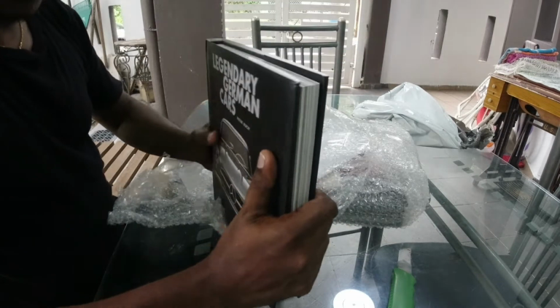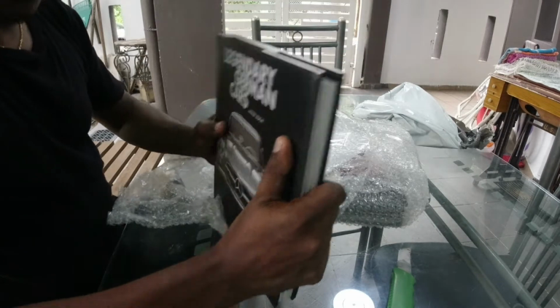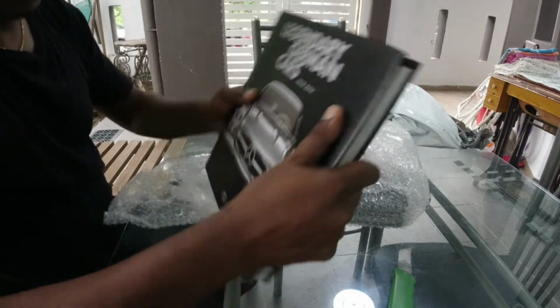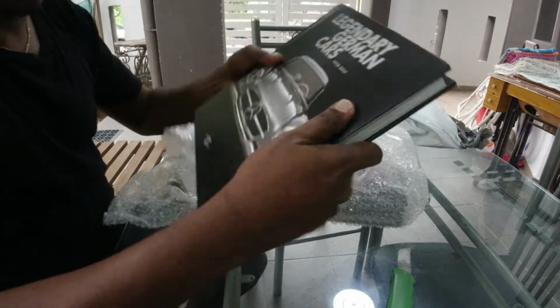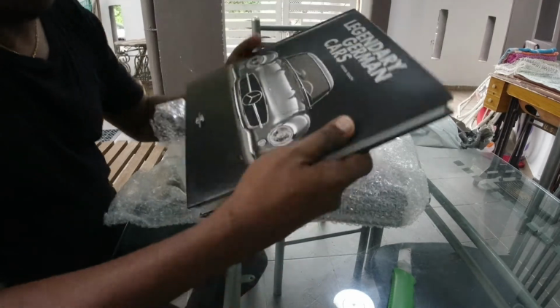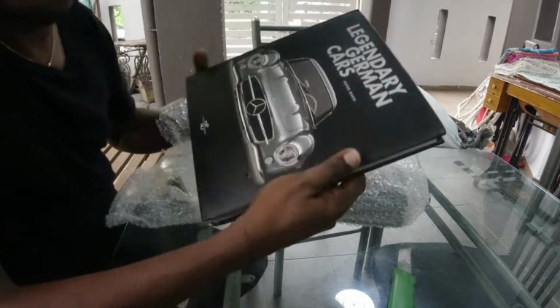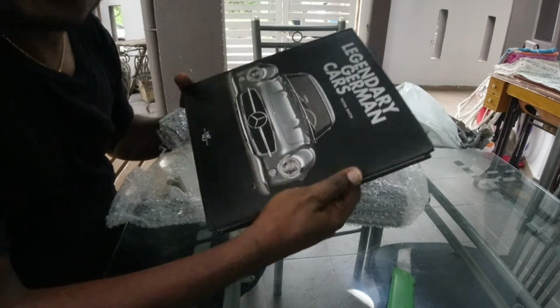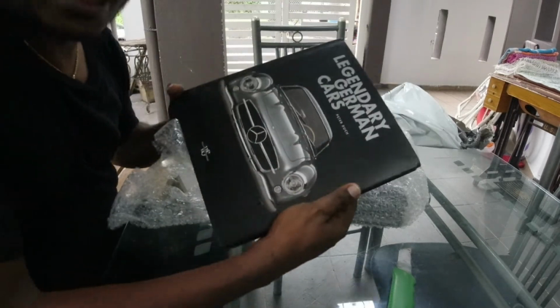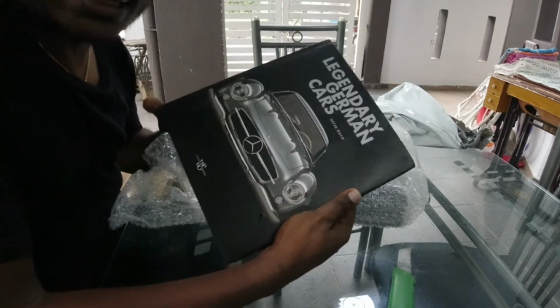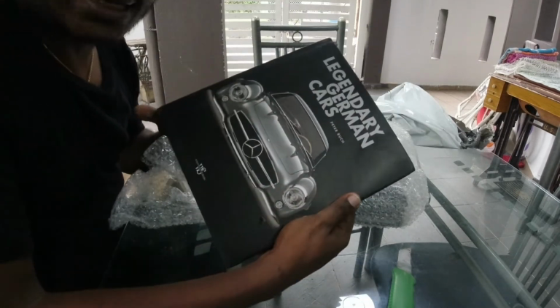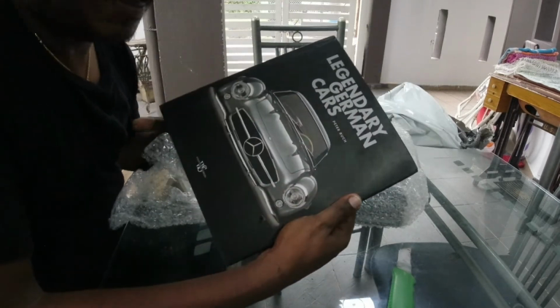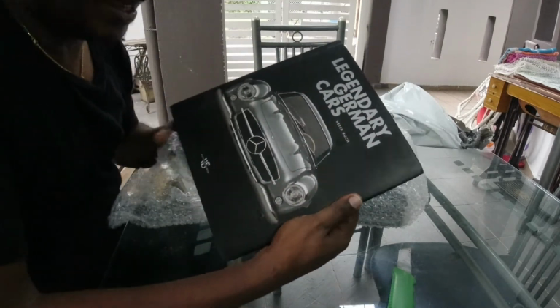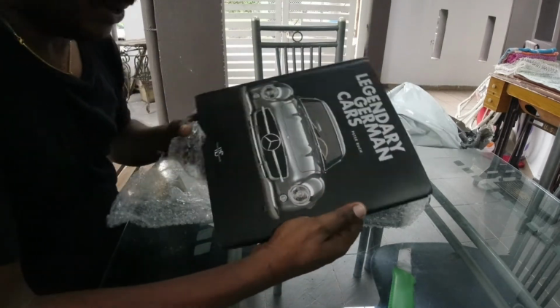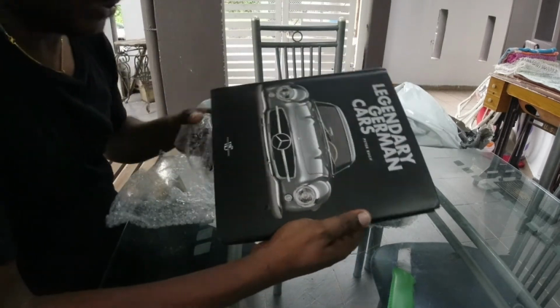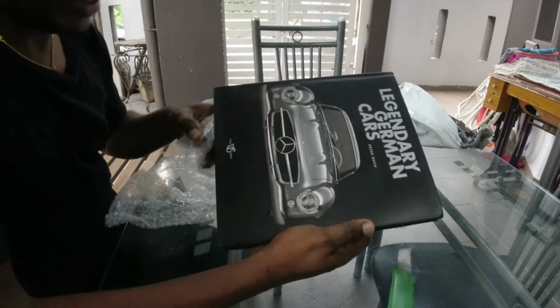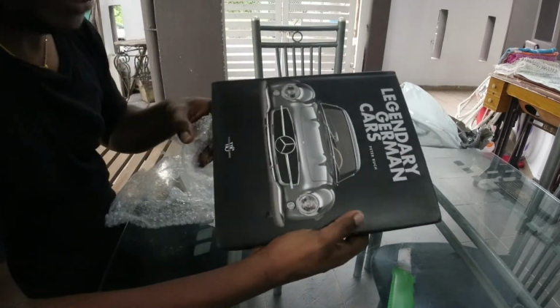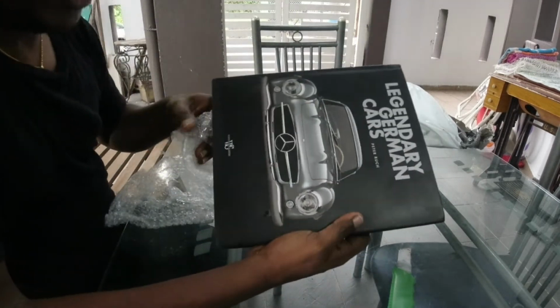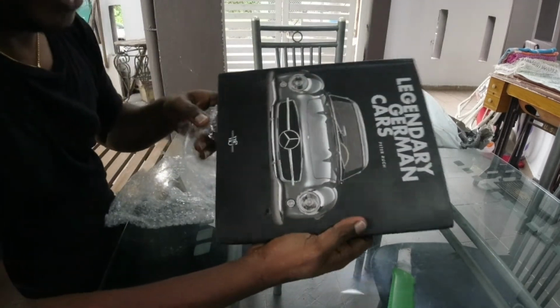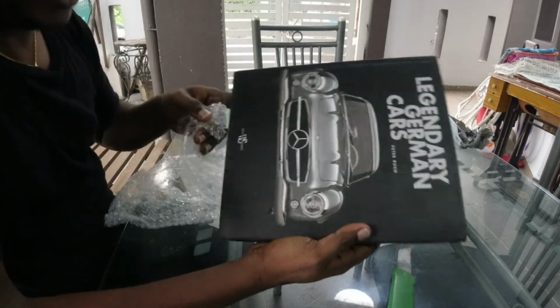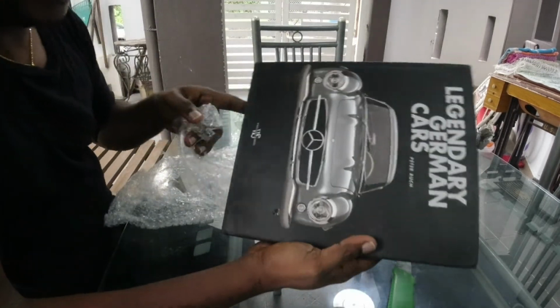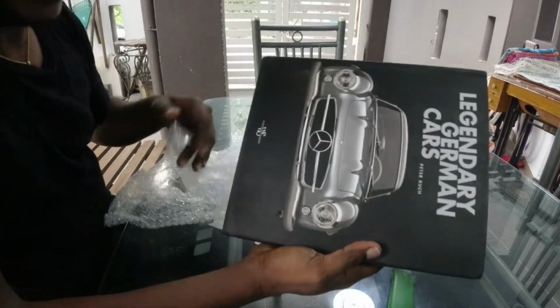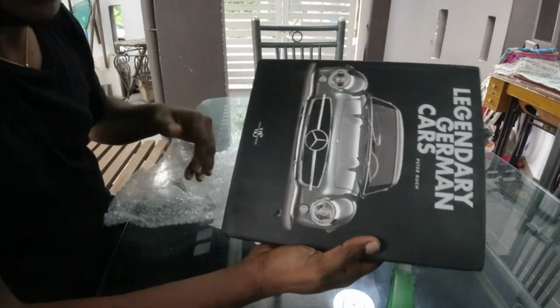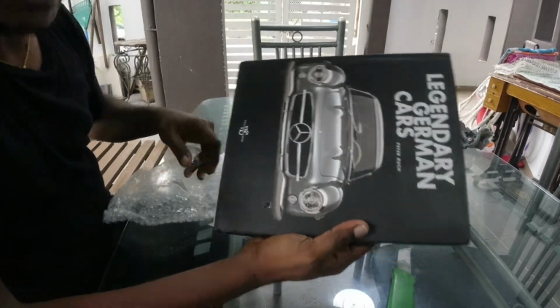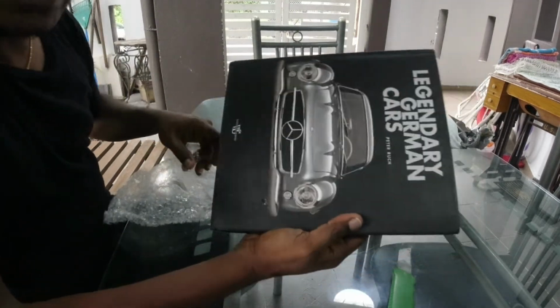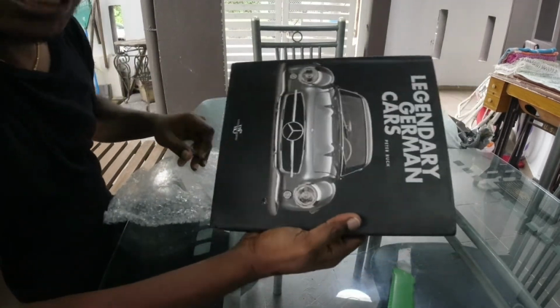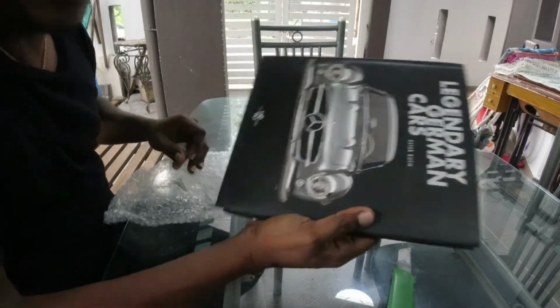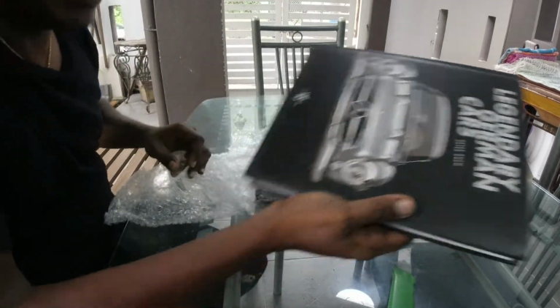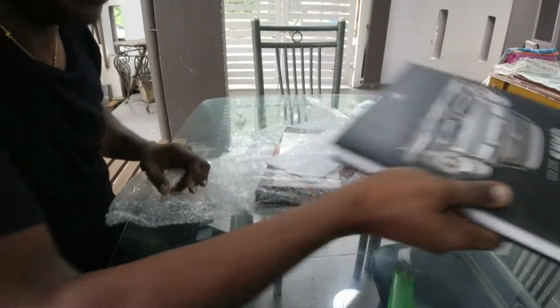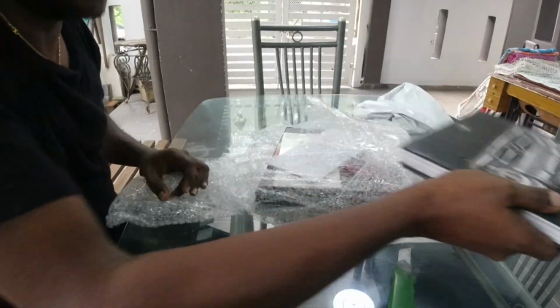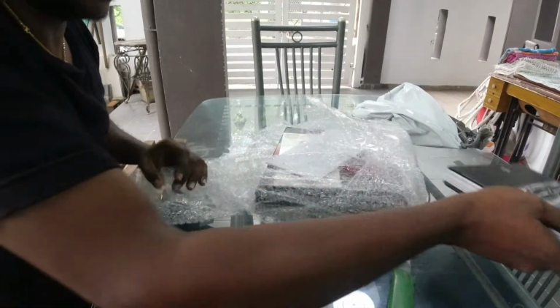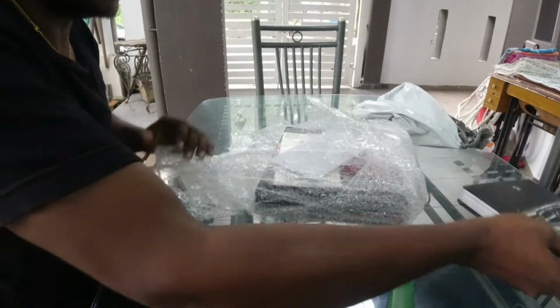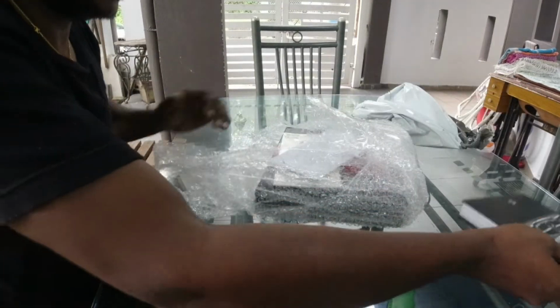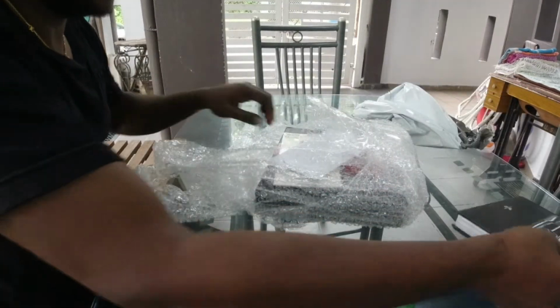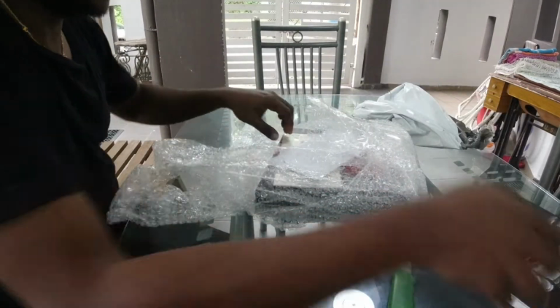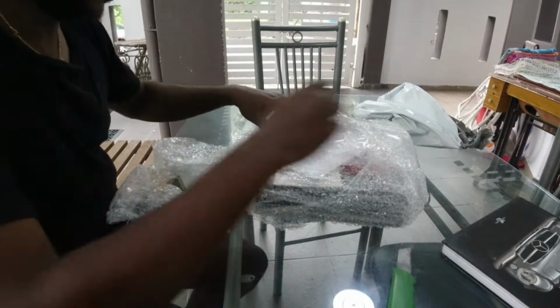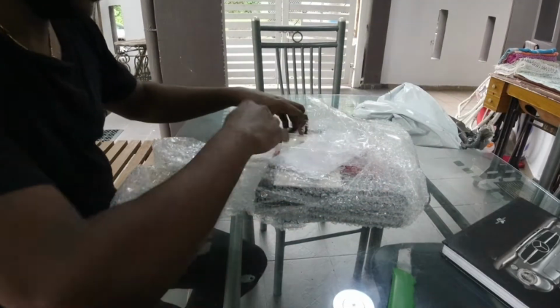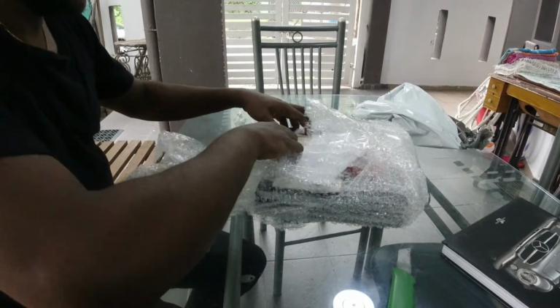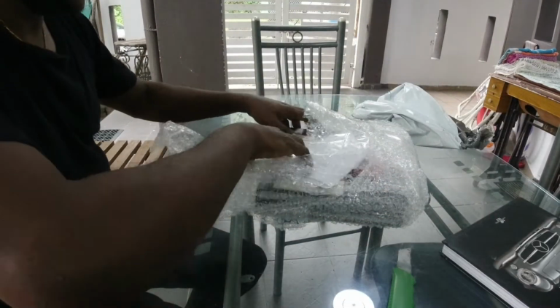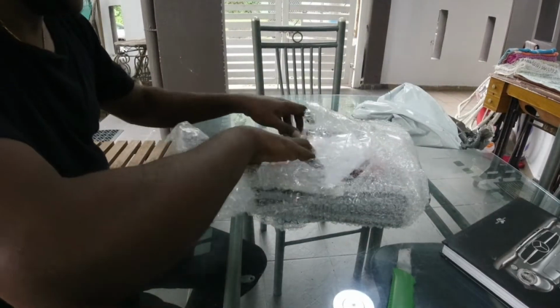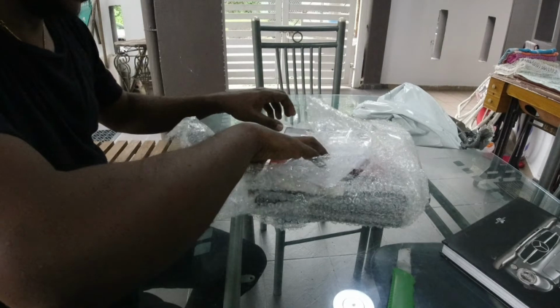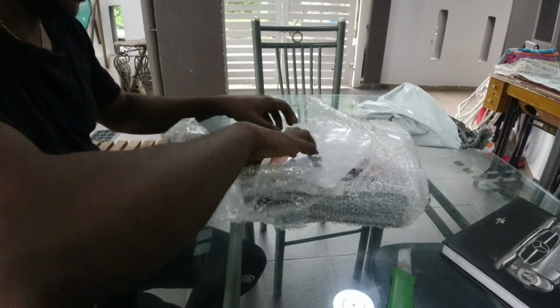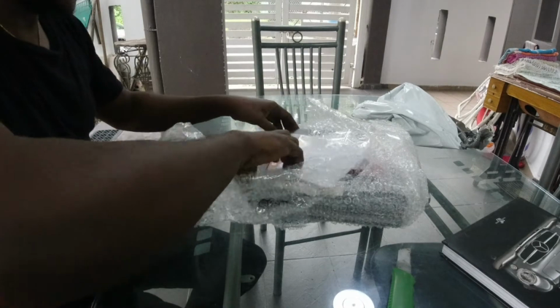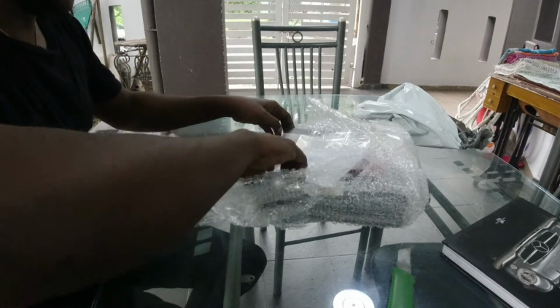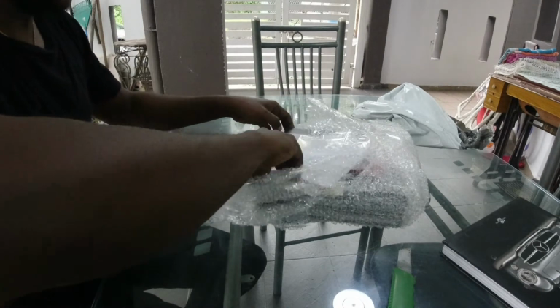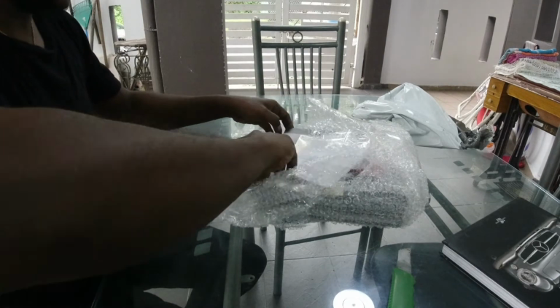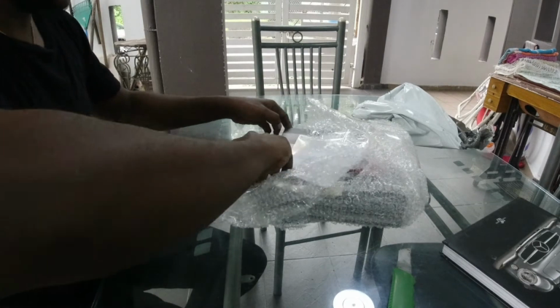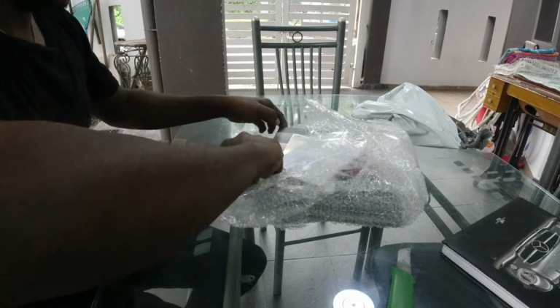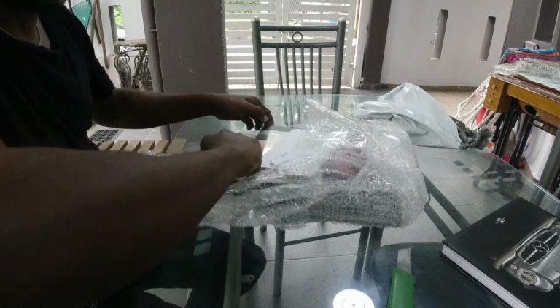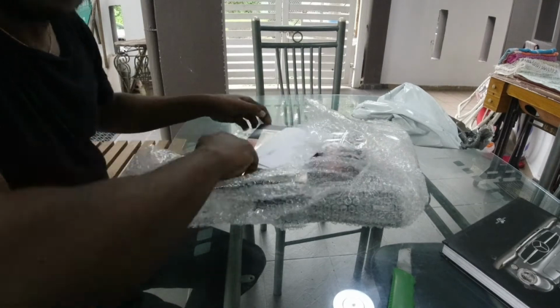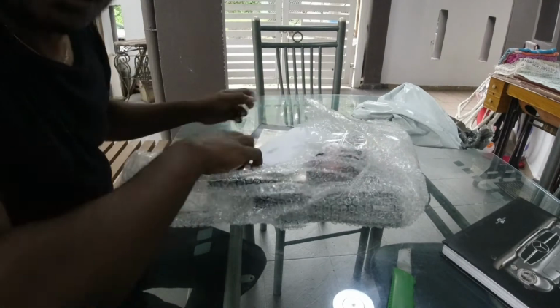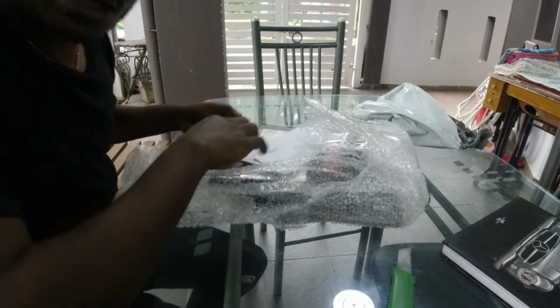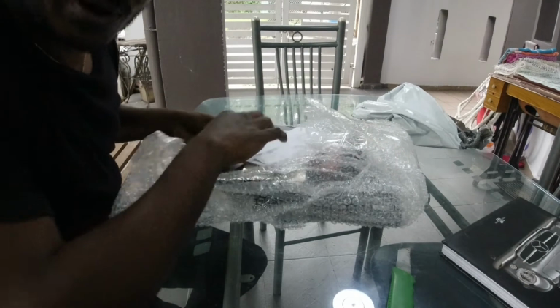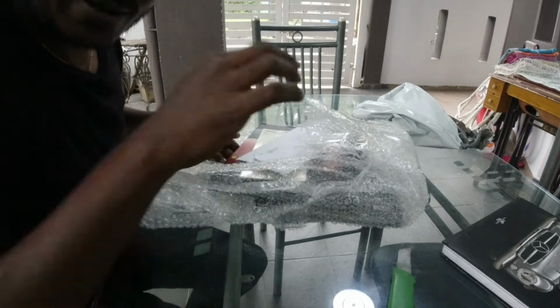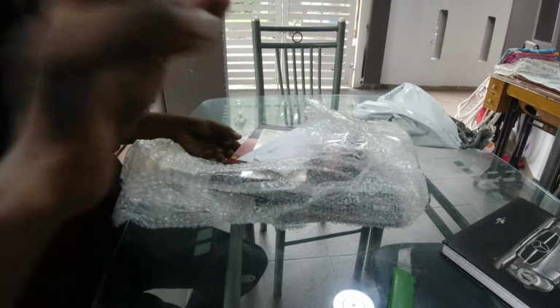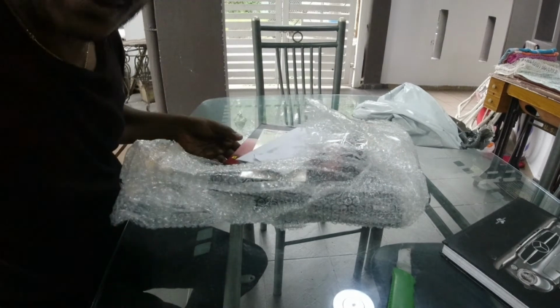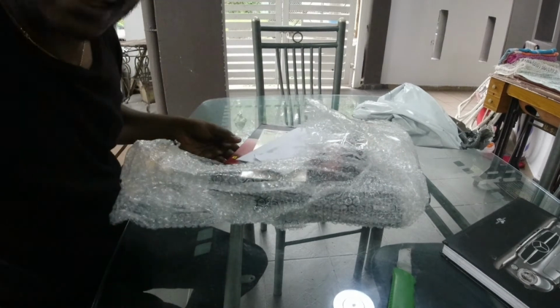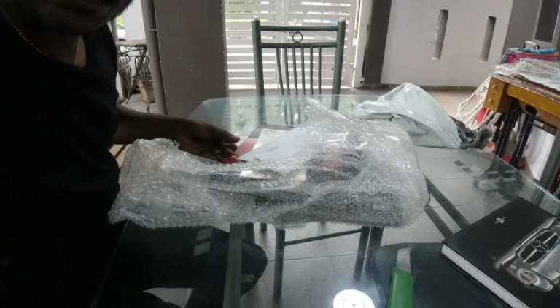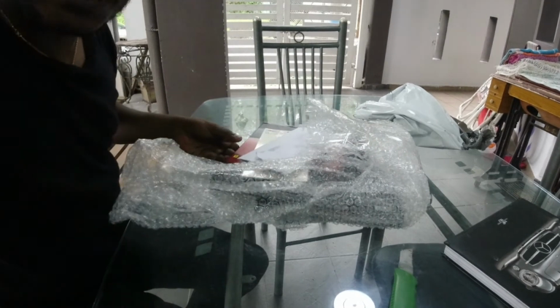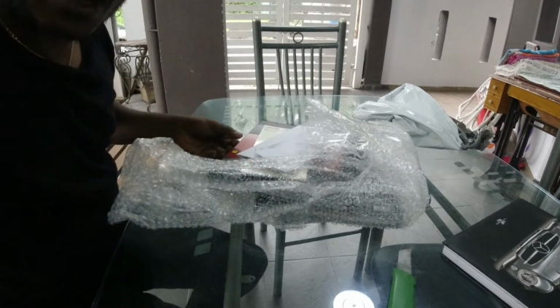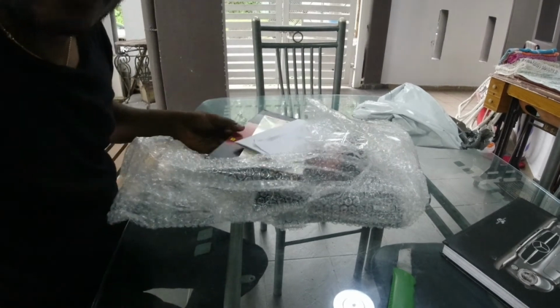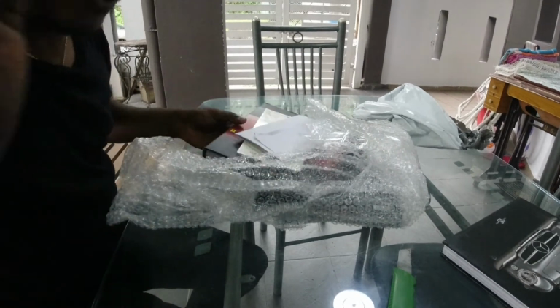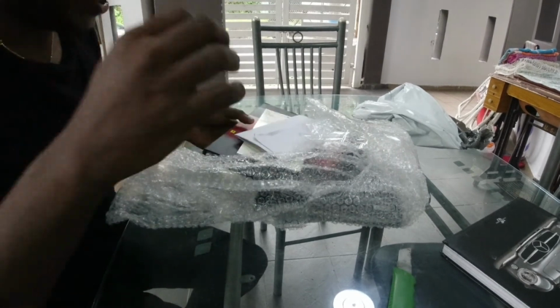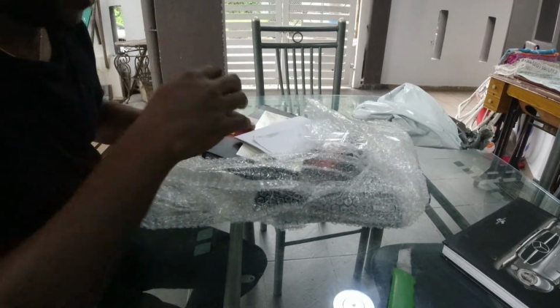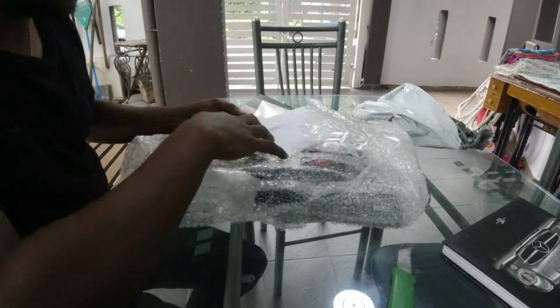This was on offer on Lazada — it was 19 ringgit. 19 ringgit! What a deal, I tell you. Now let's see what we have over here.